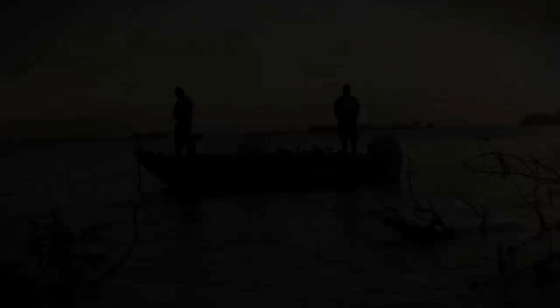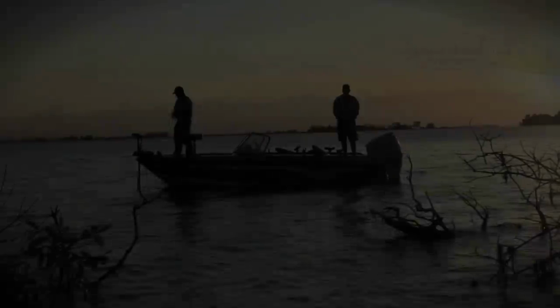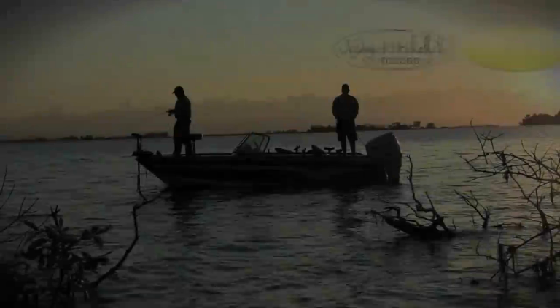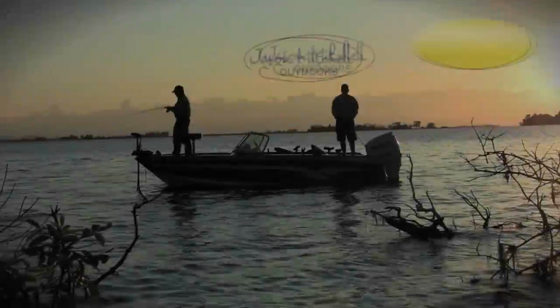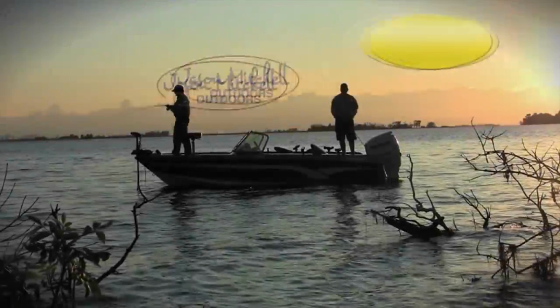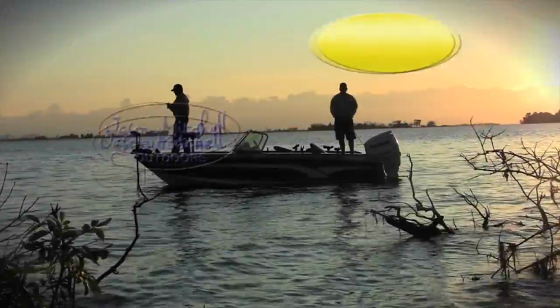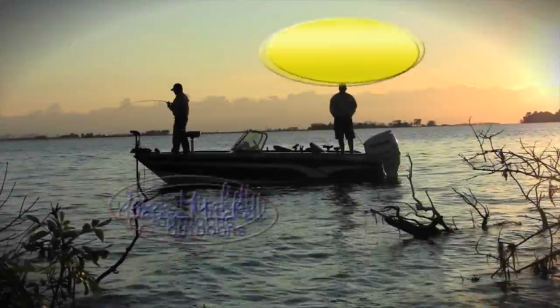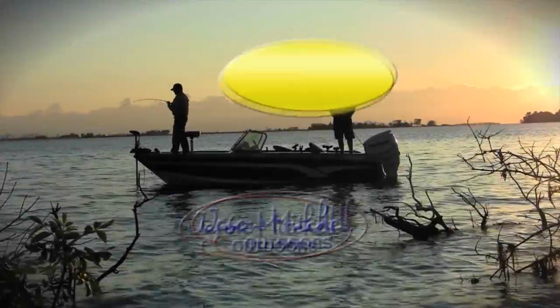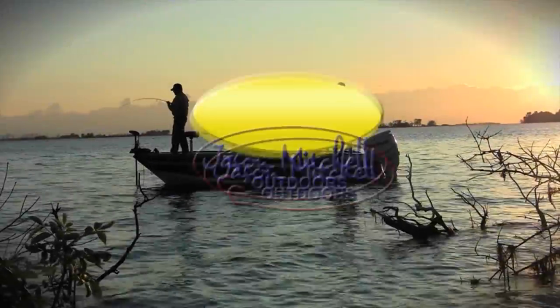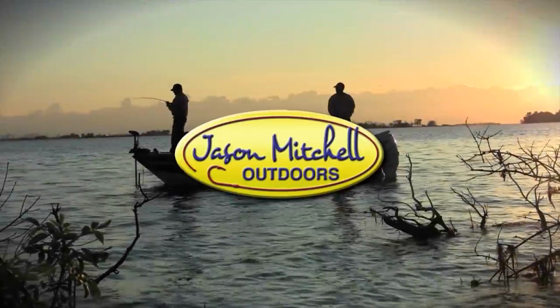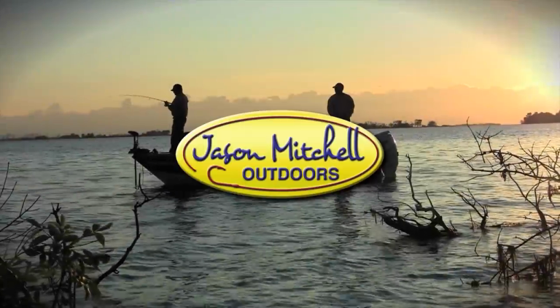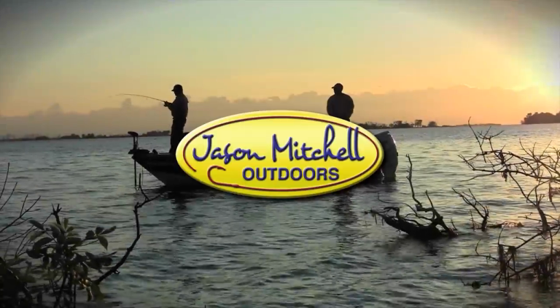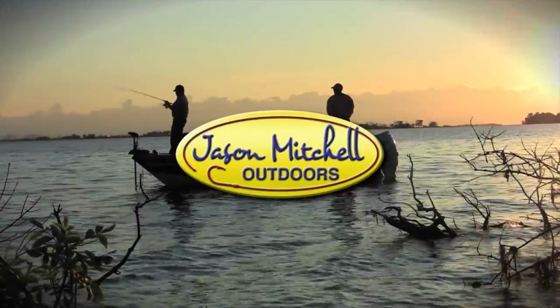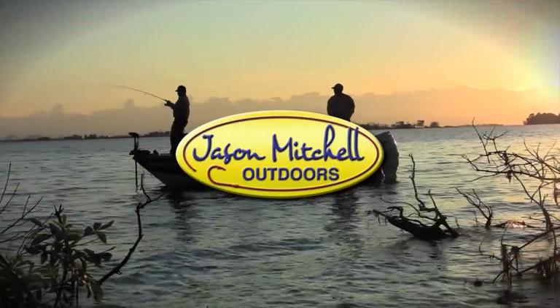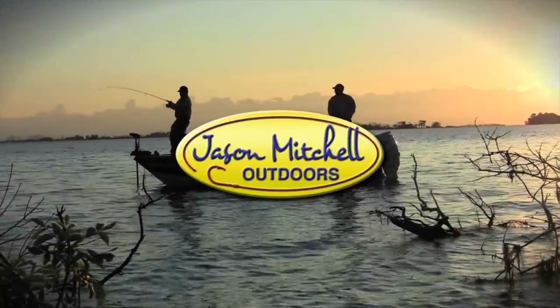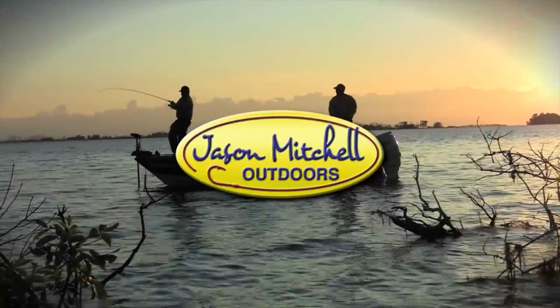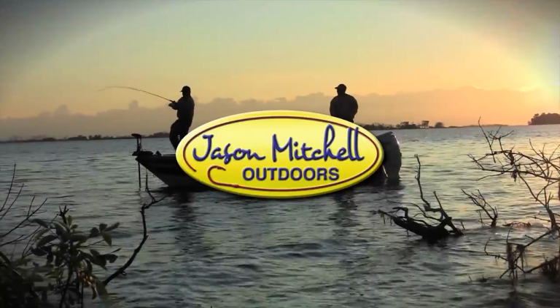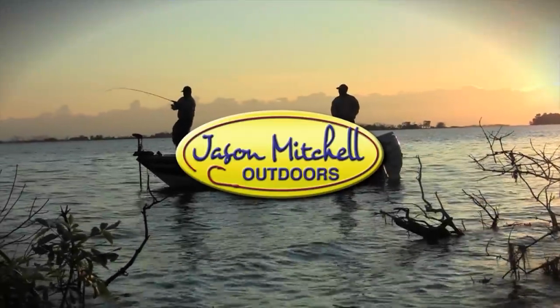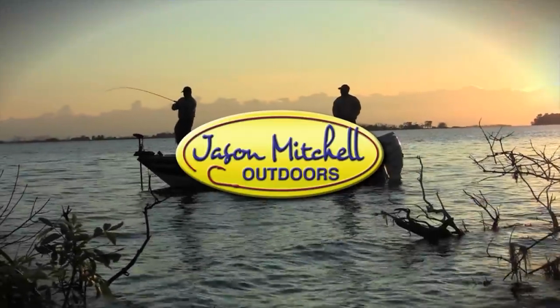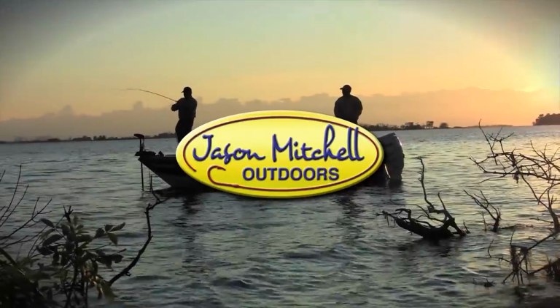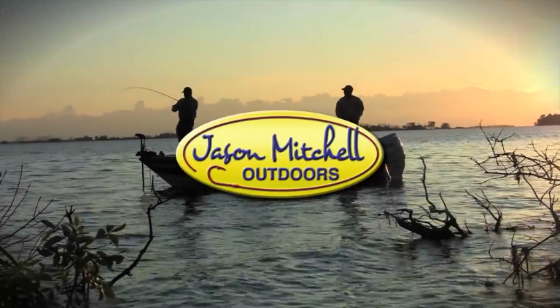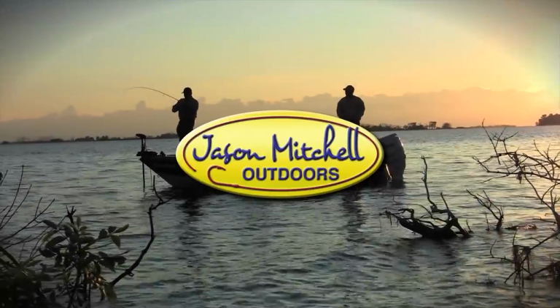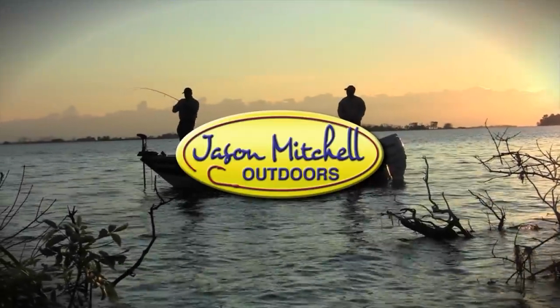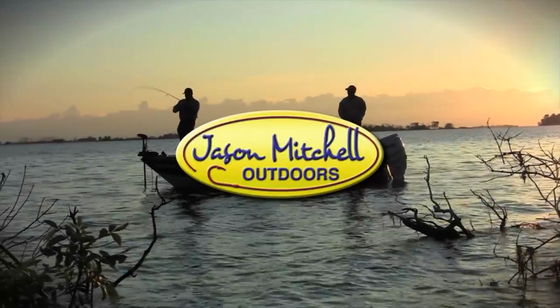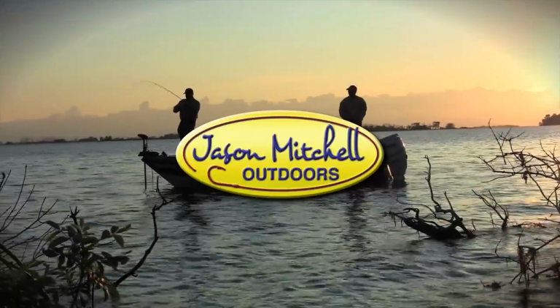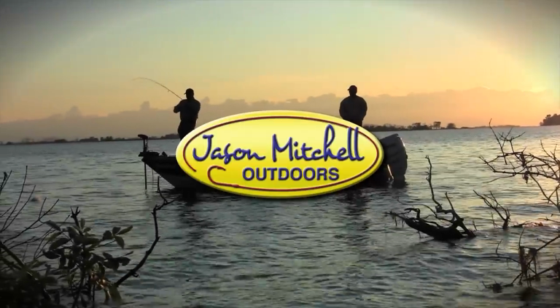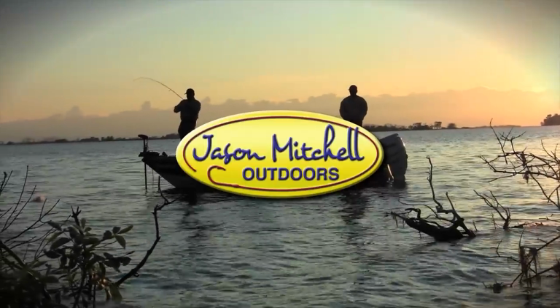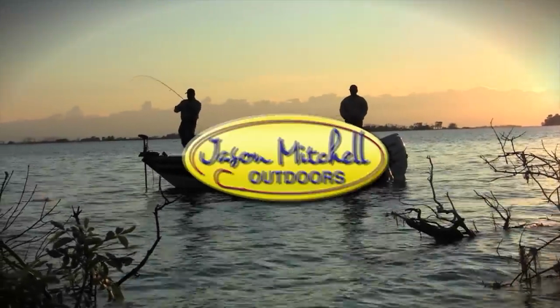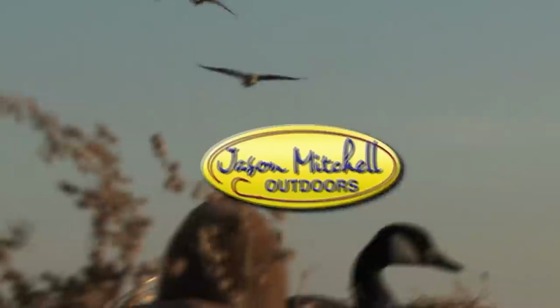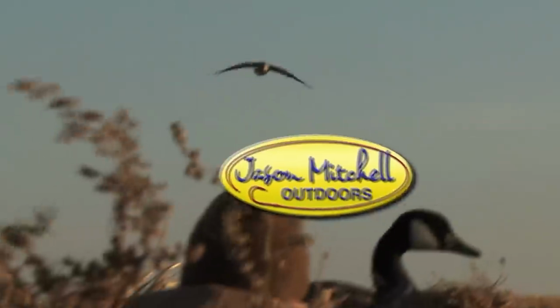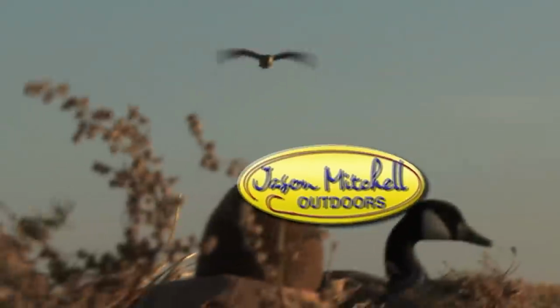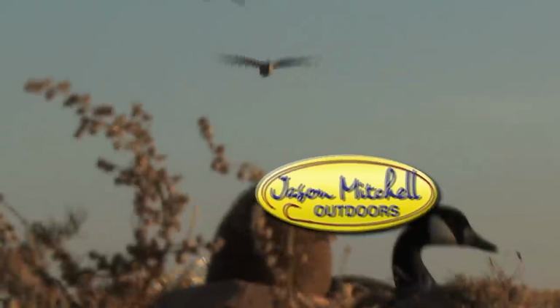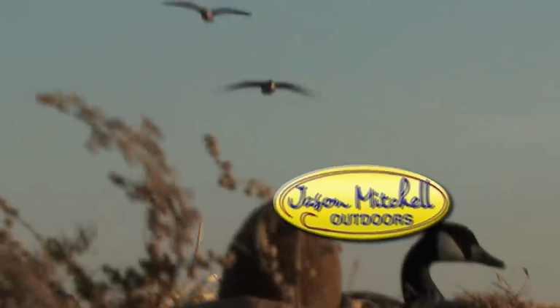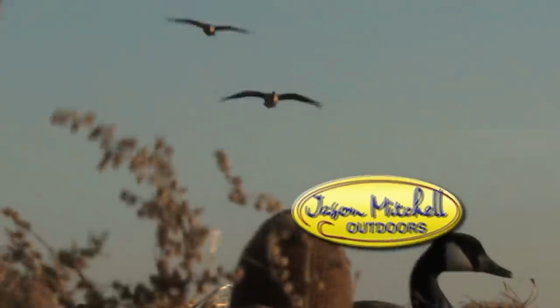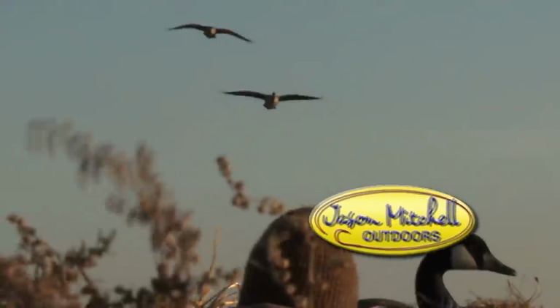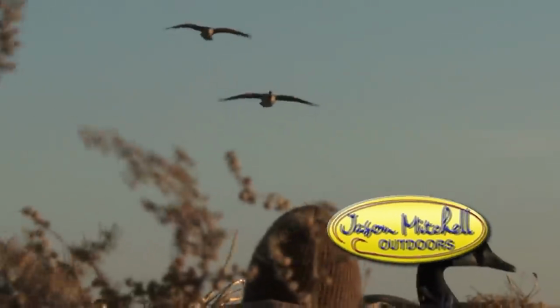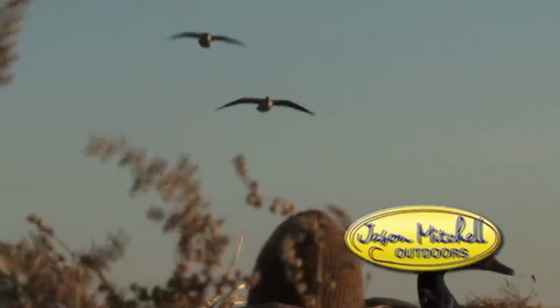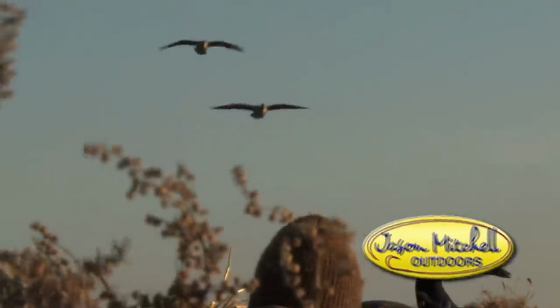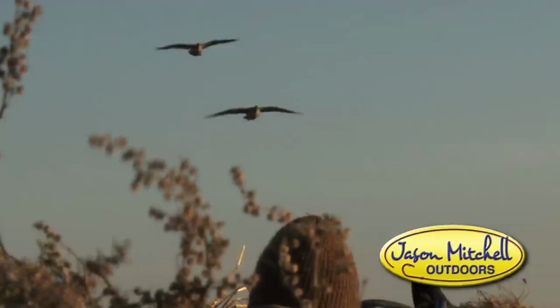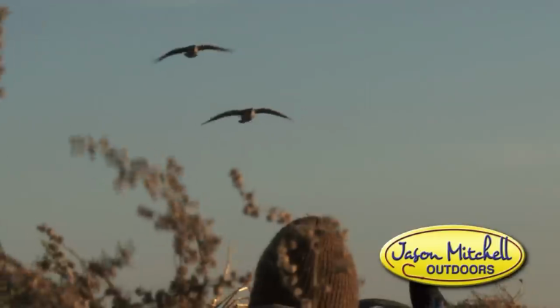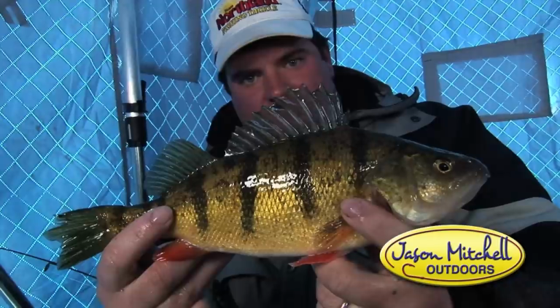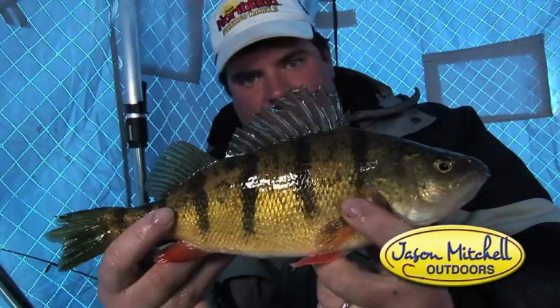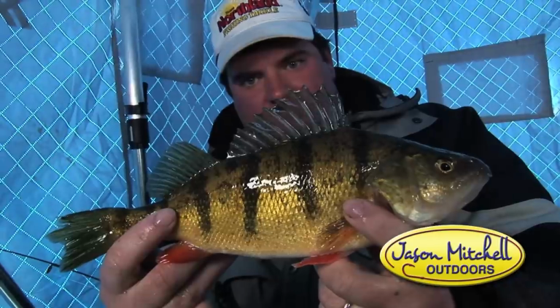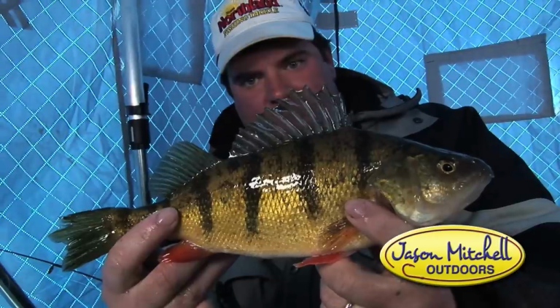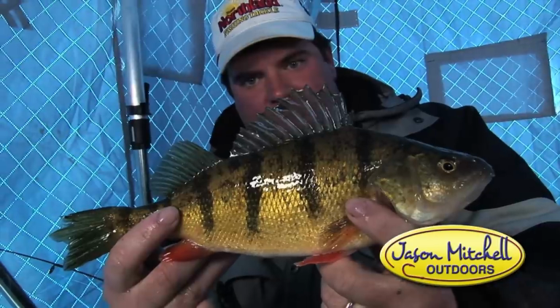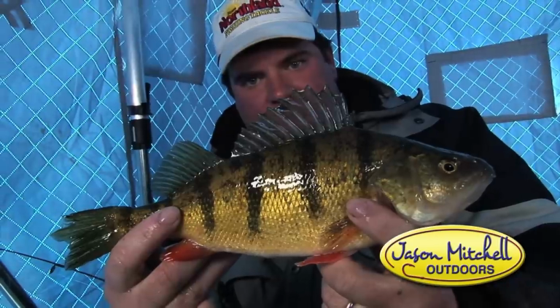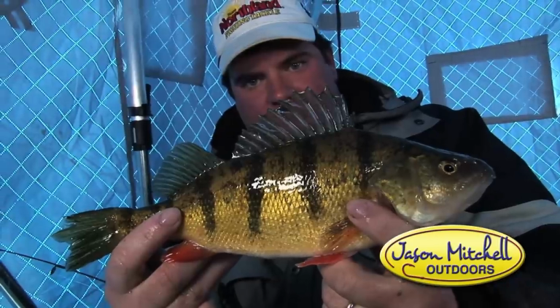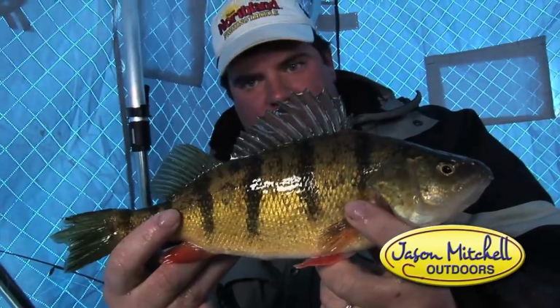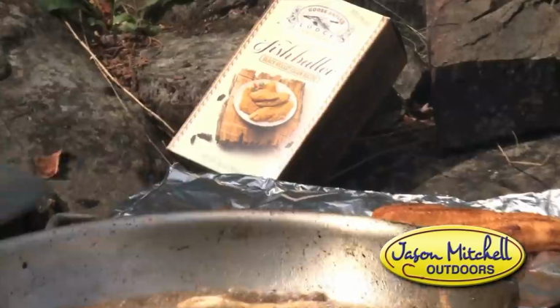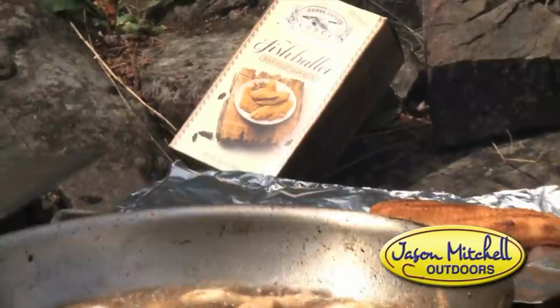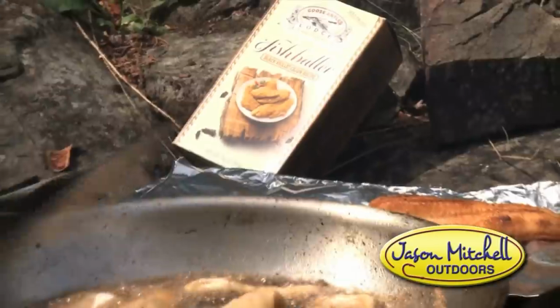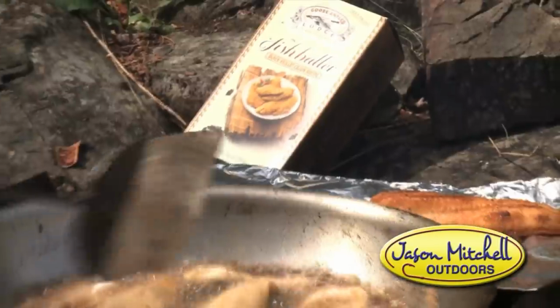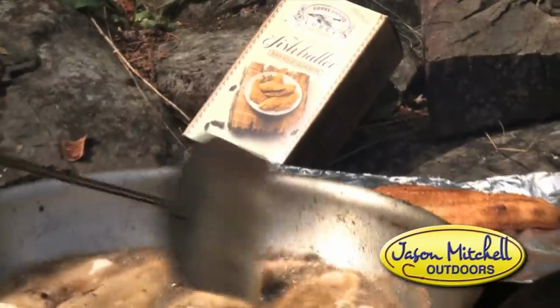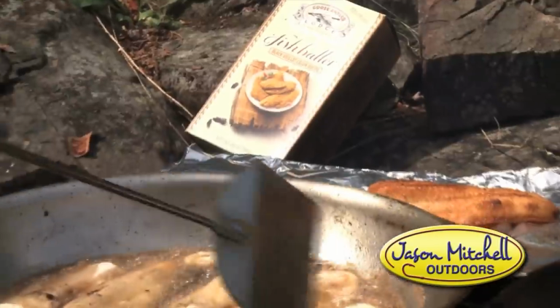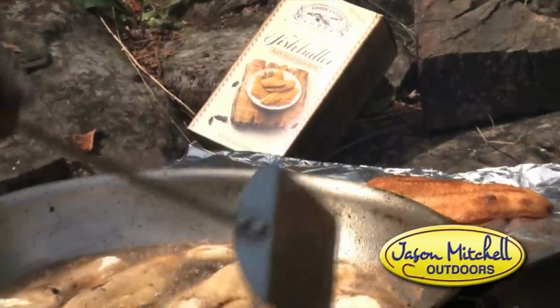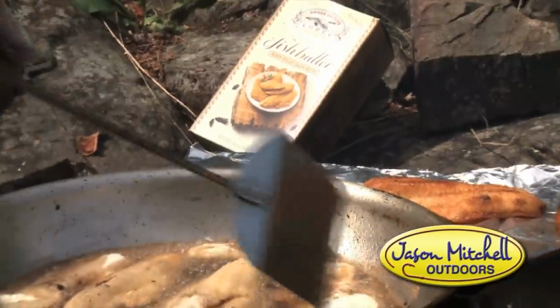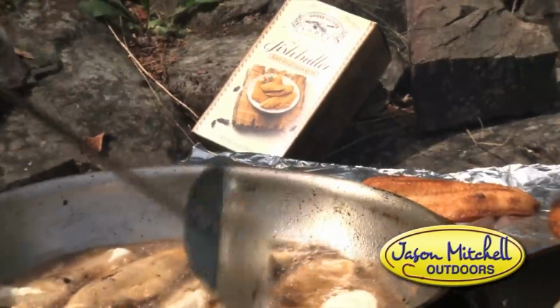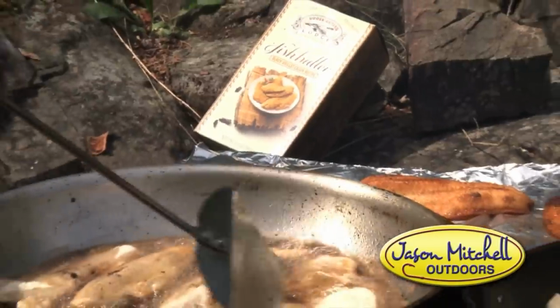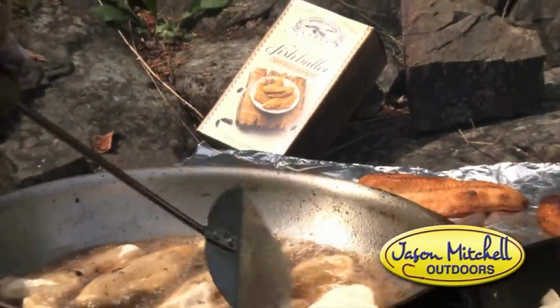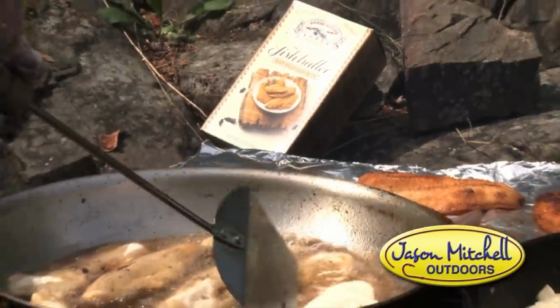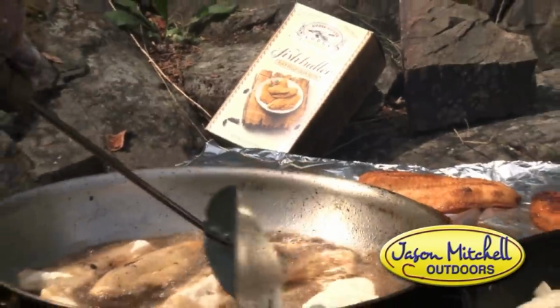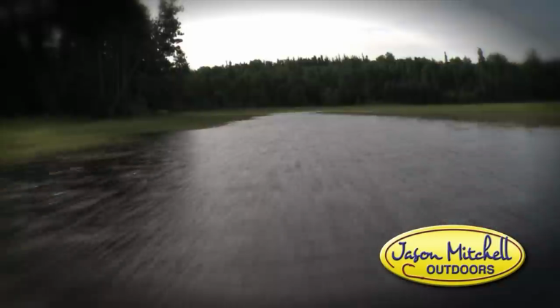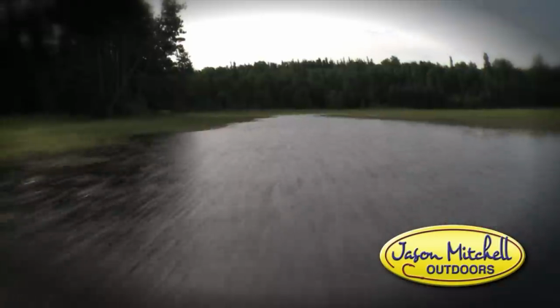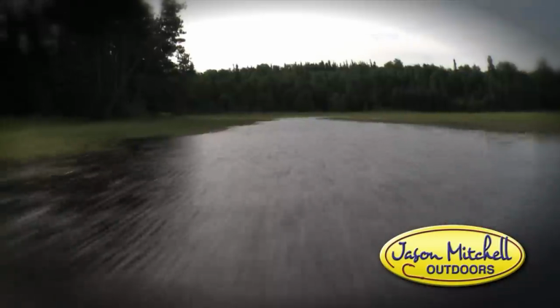Welcome to Jason Mitchell Outdoors Television. Join us as we showcase some of the greatest hunting and fishing opportunities across the Midwest.